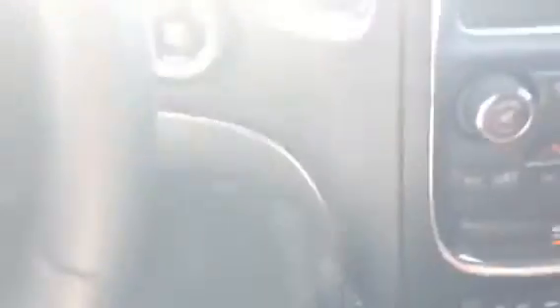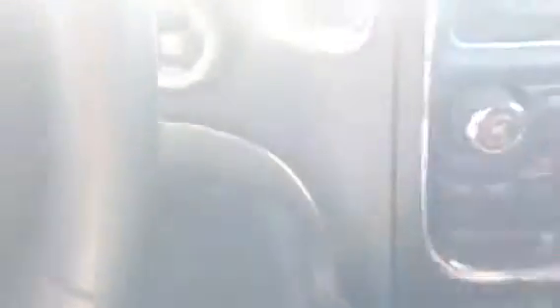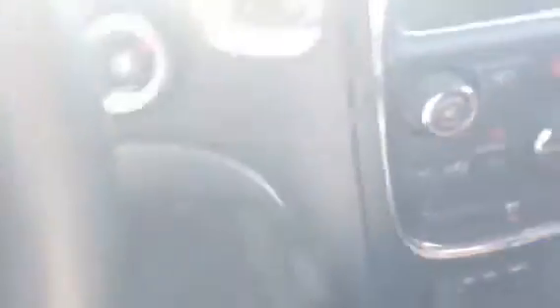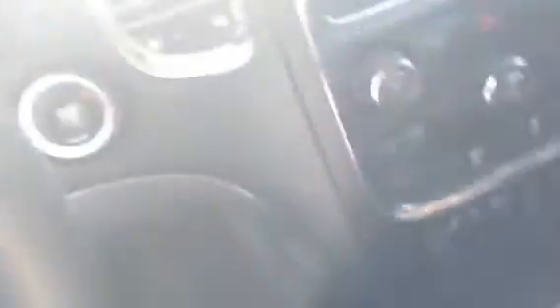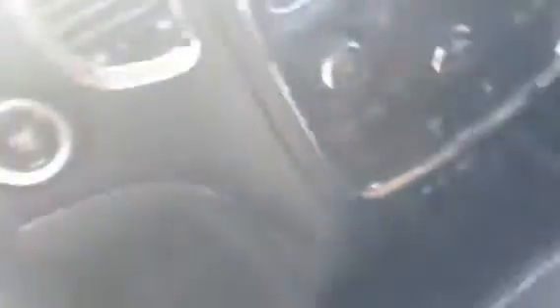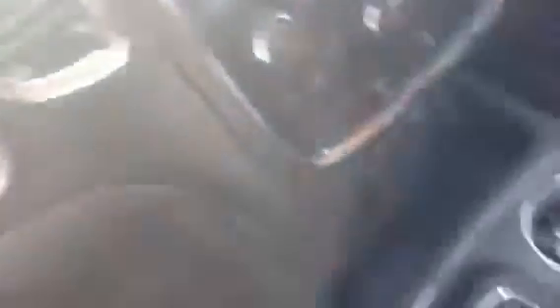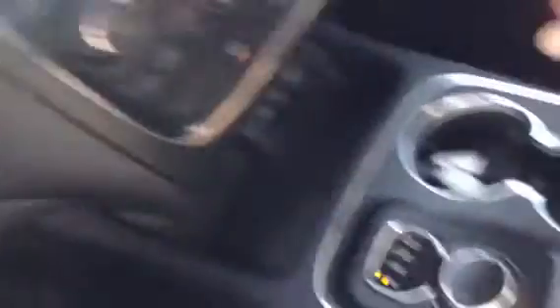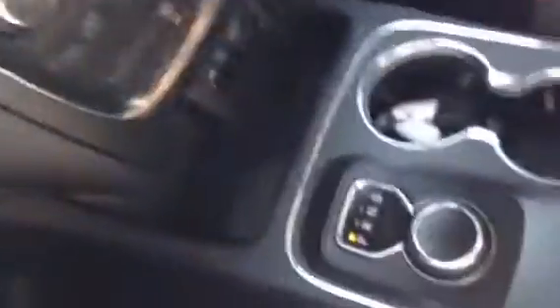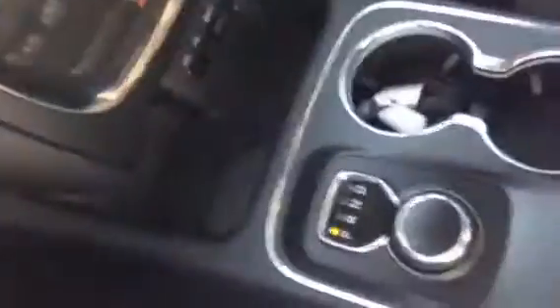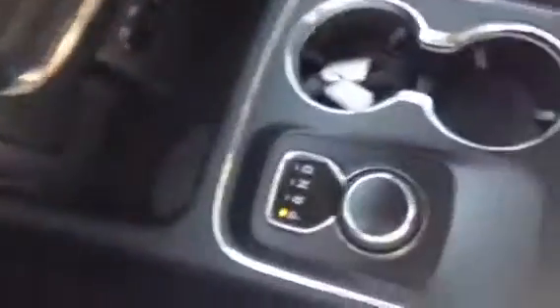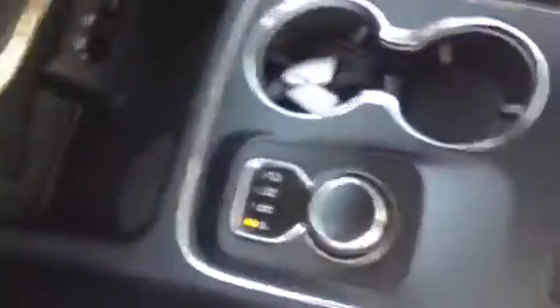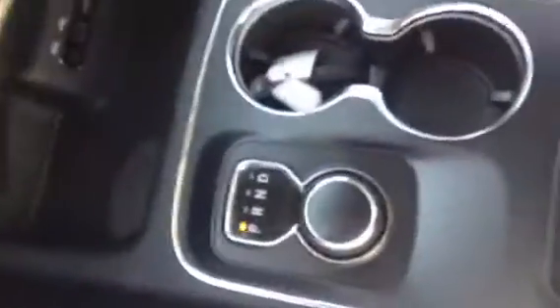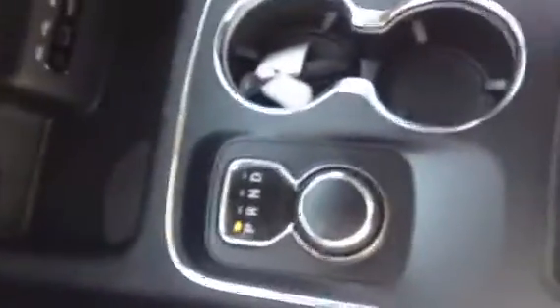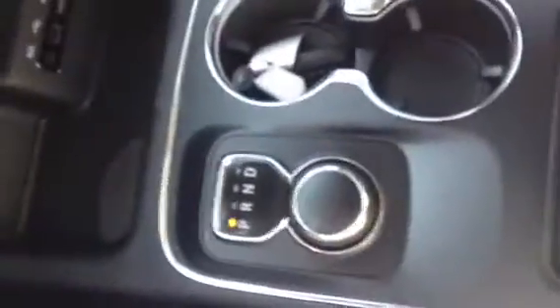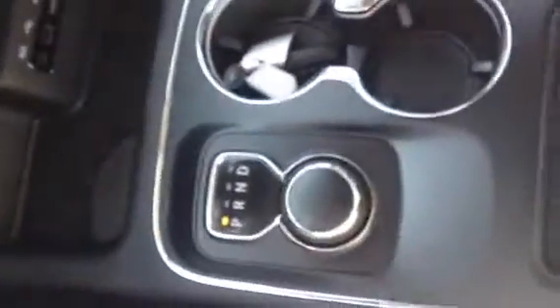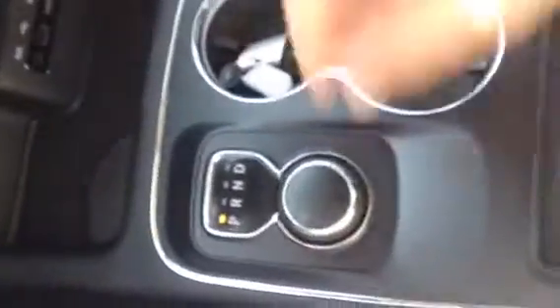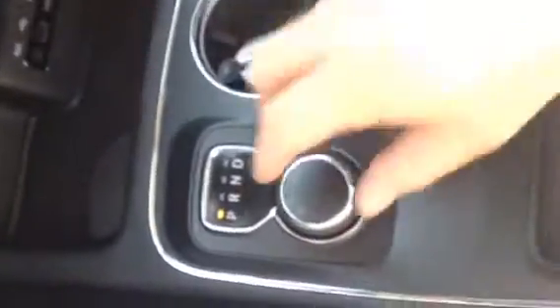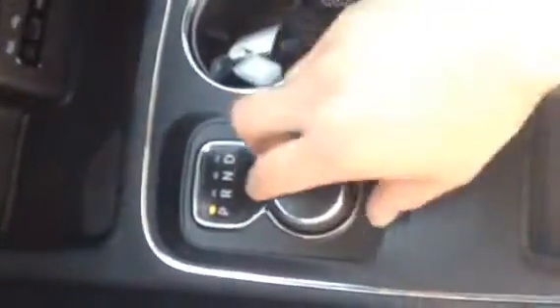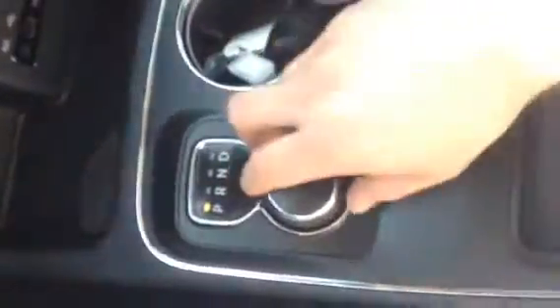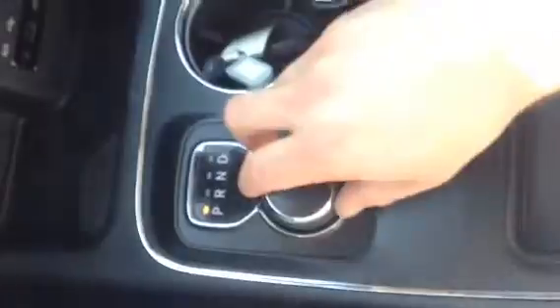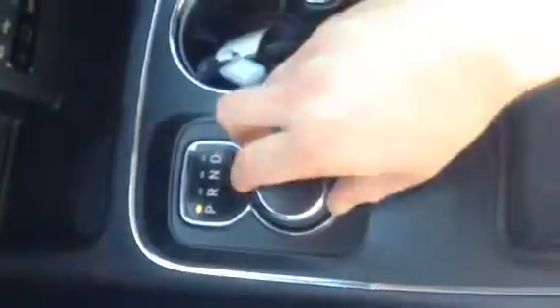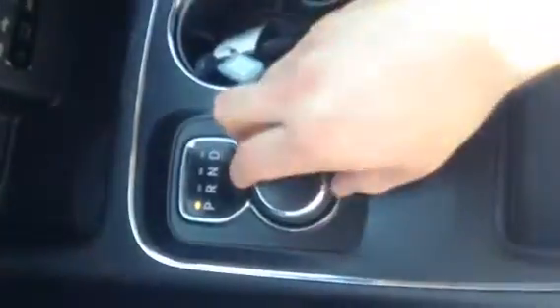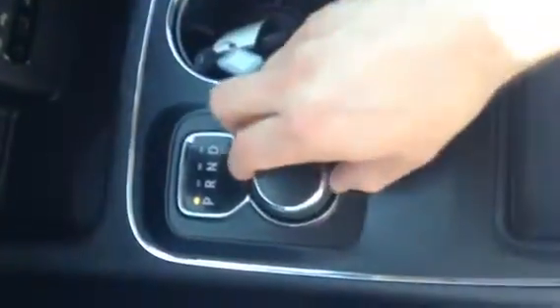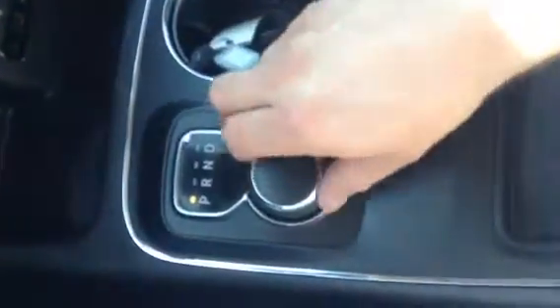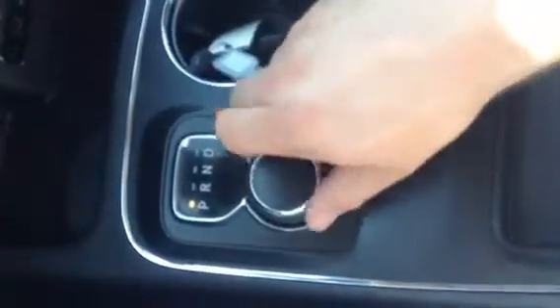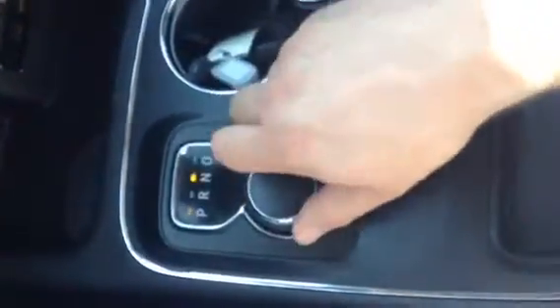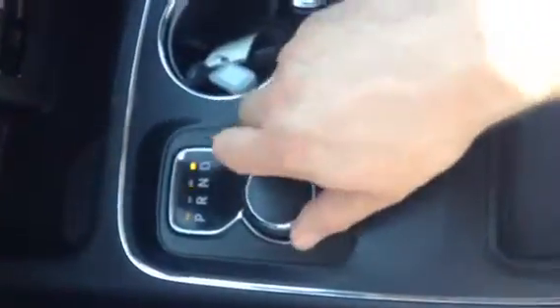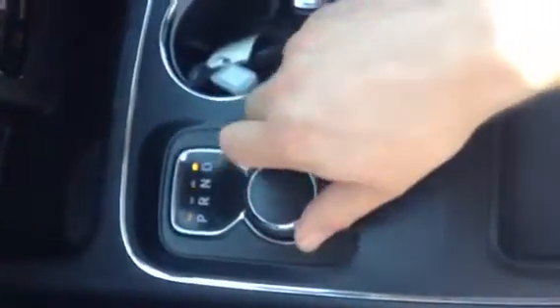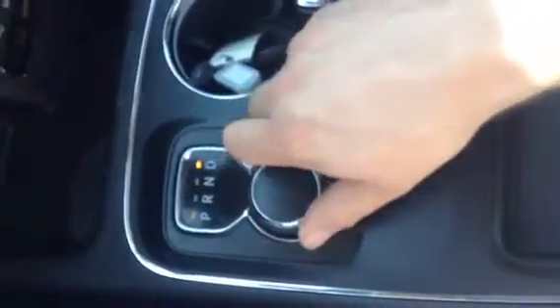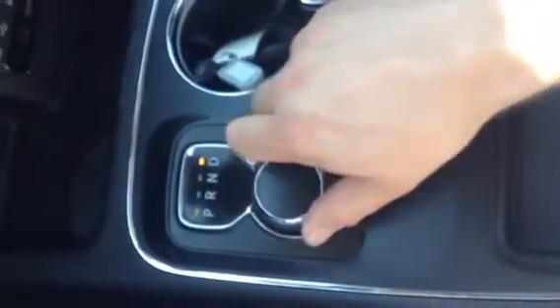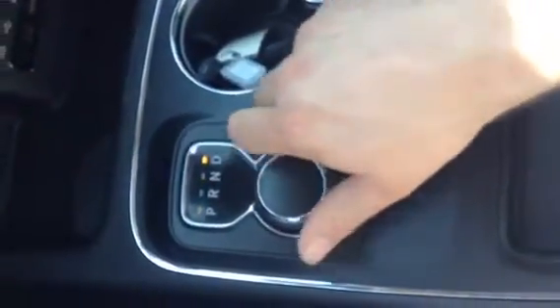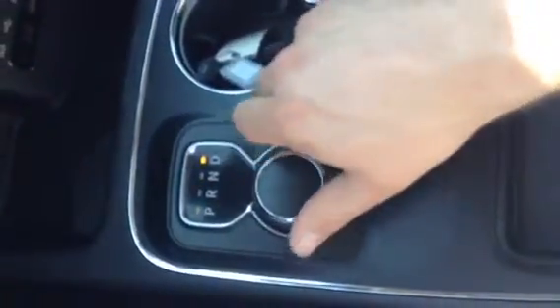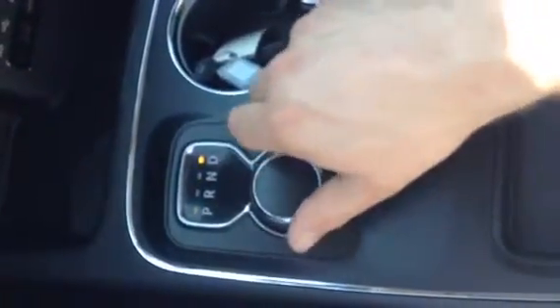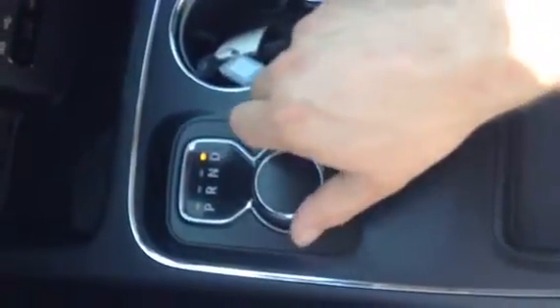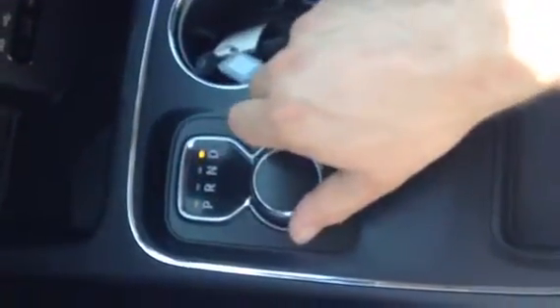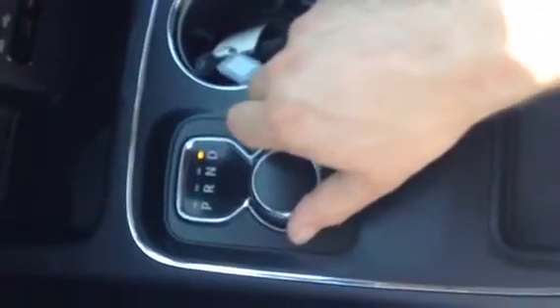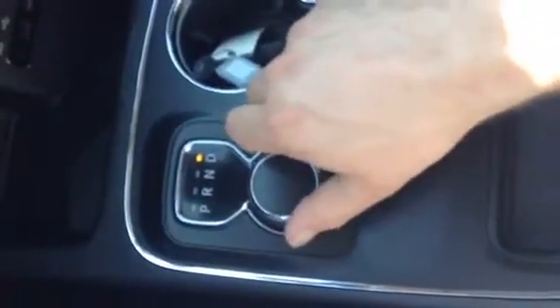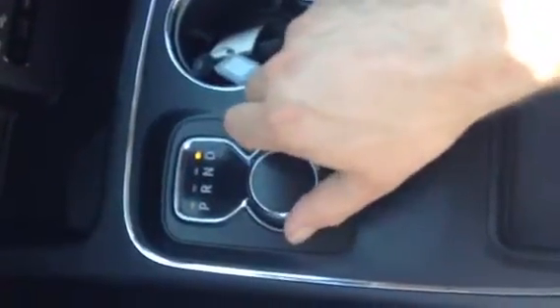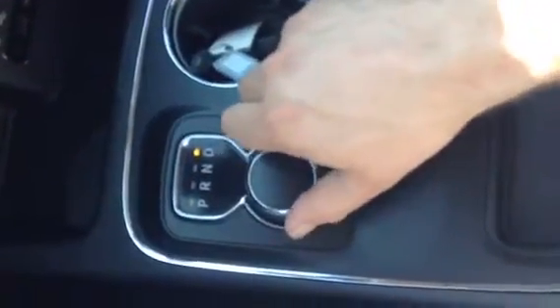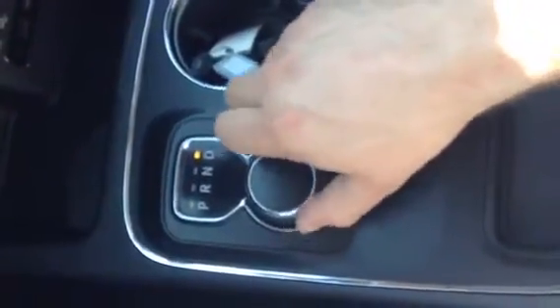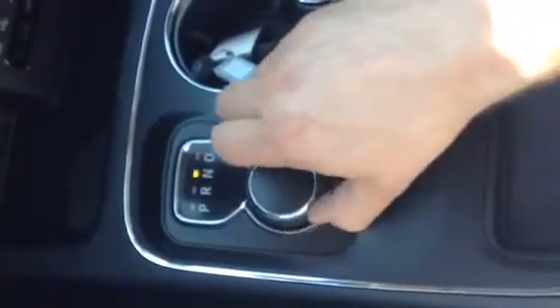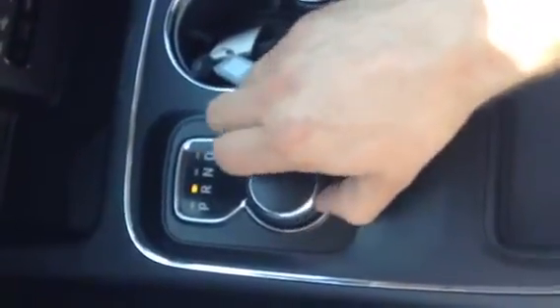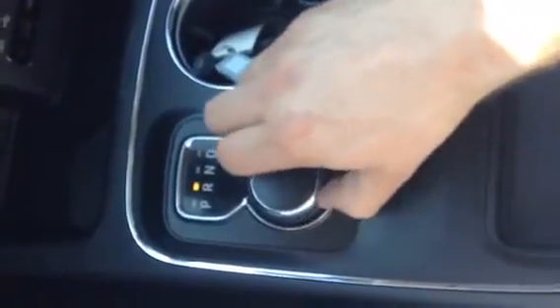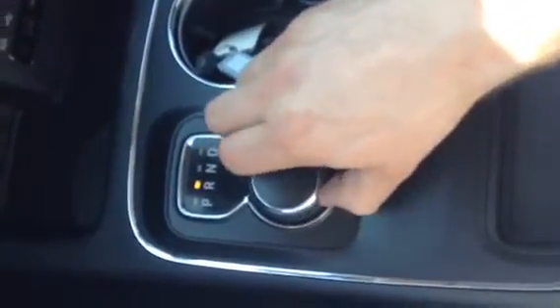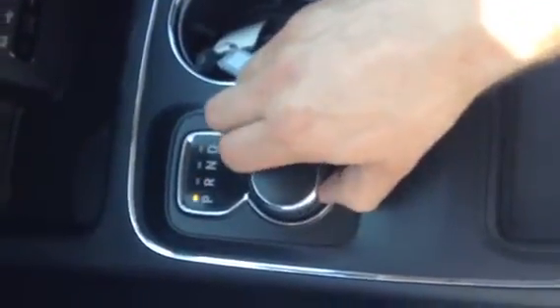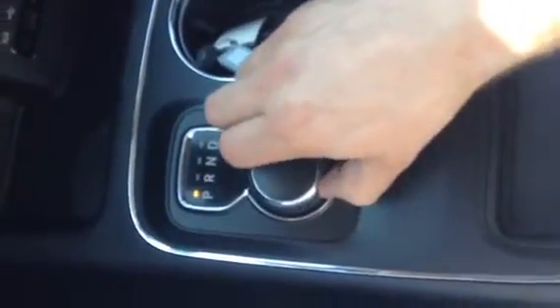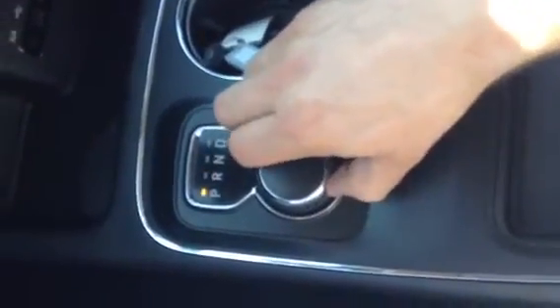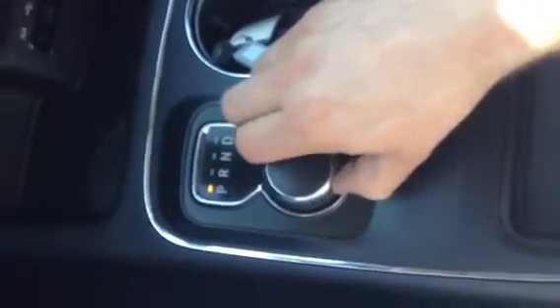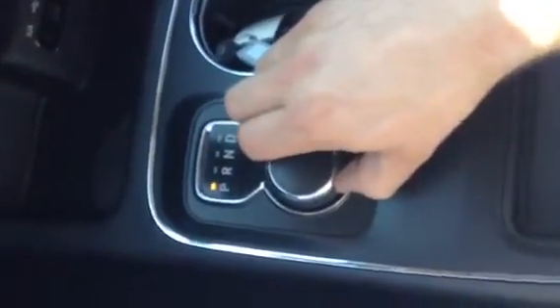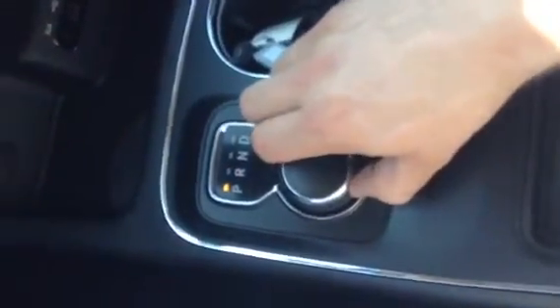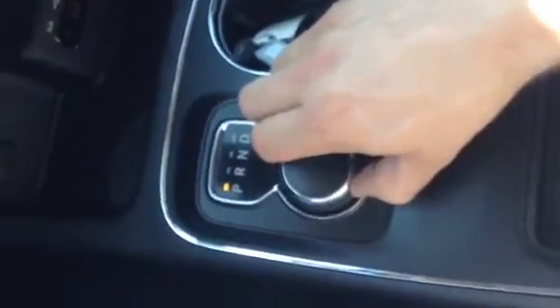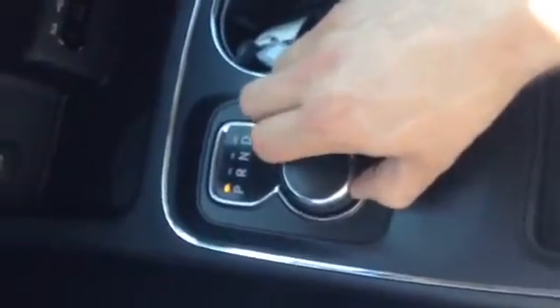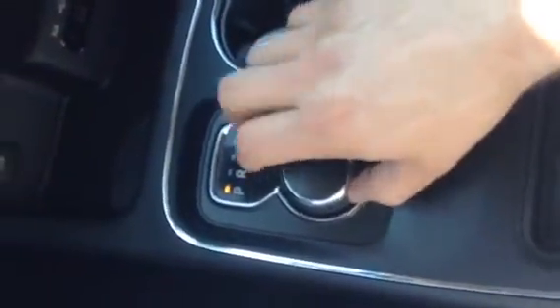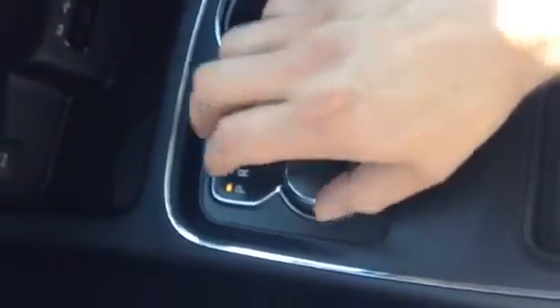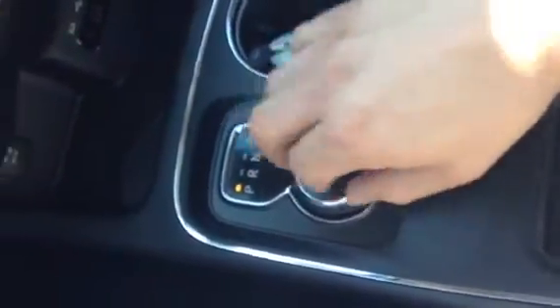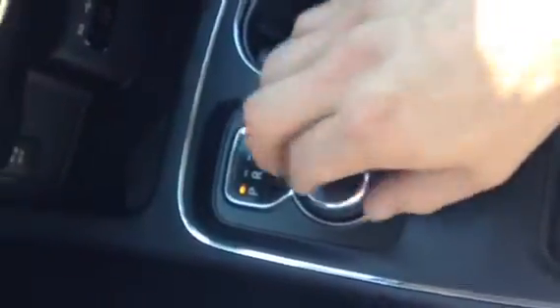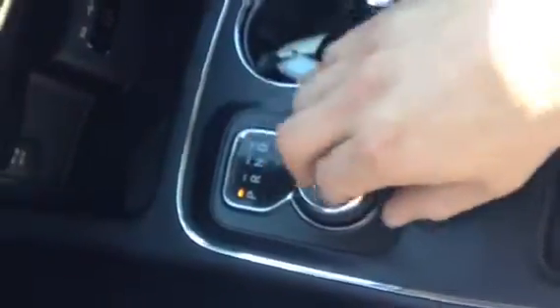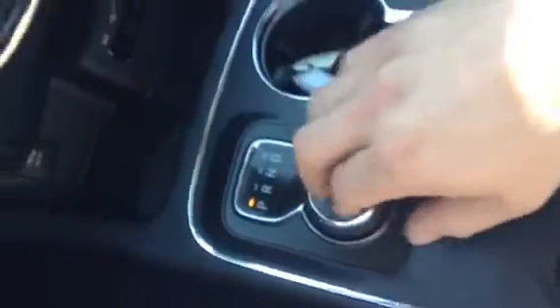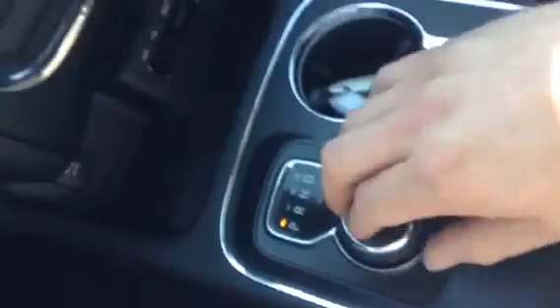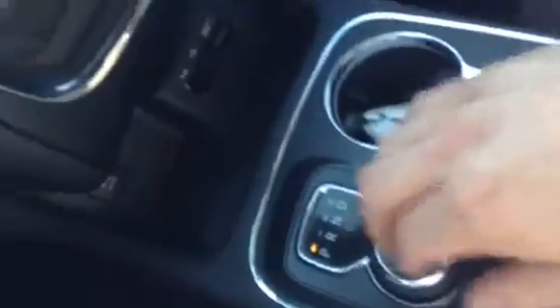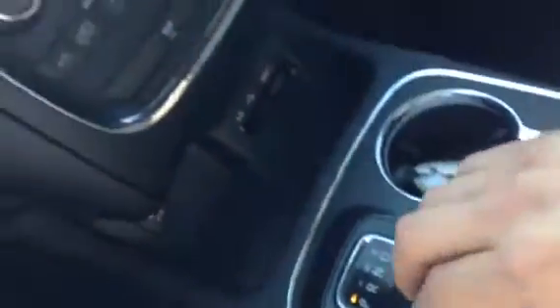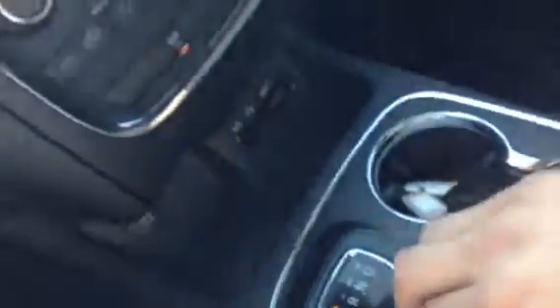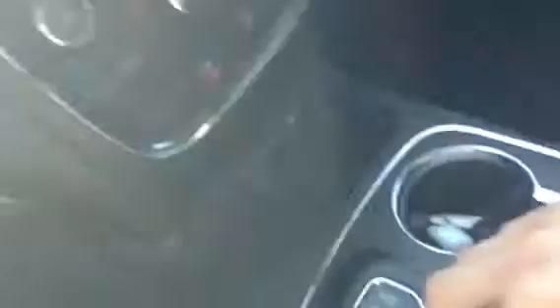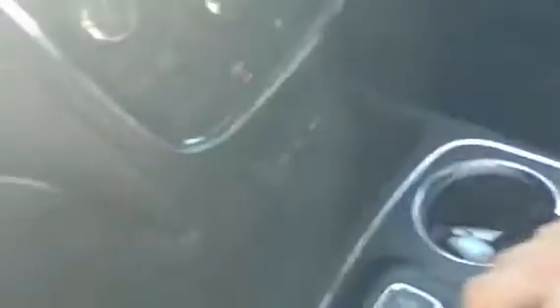Dodge has switched to the dial style shifter, unlike the old one with the actual shifter — something I'm really liking.